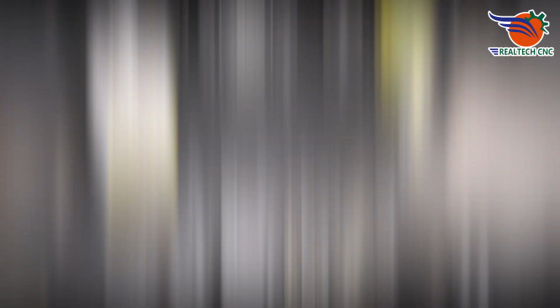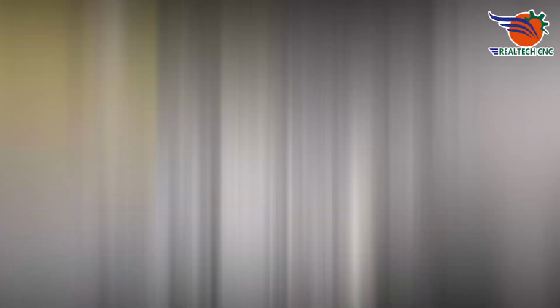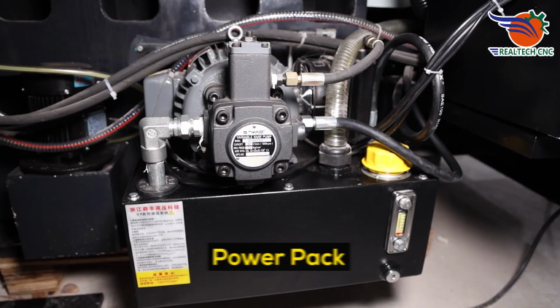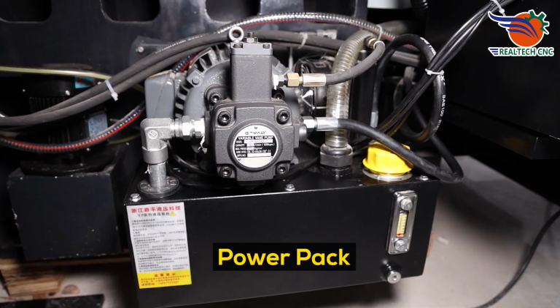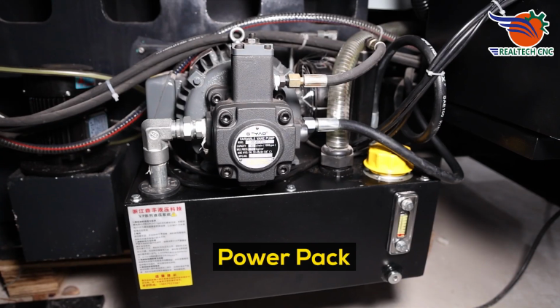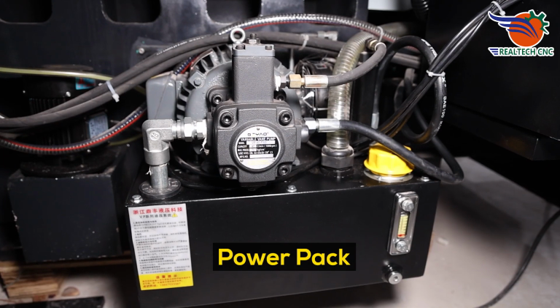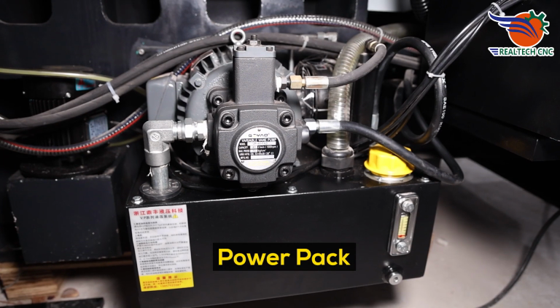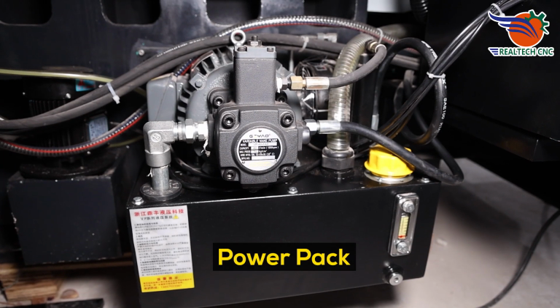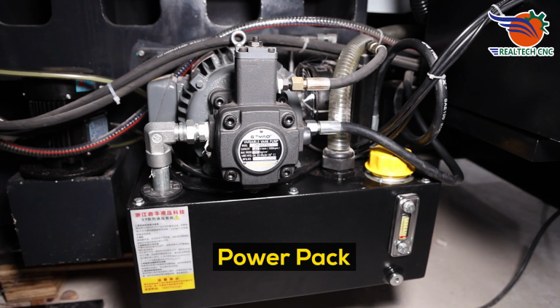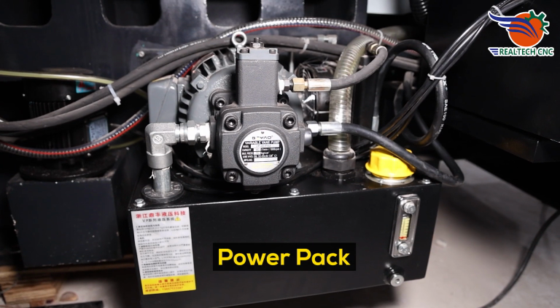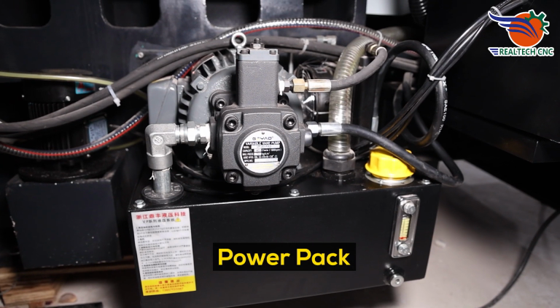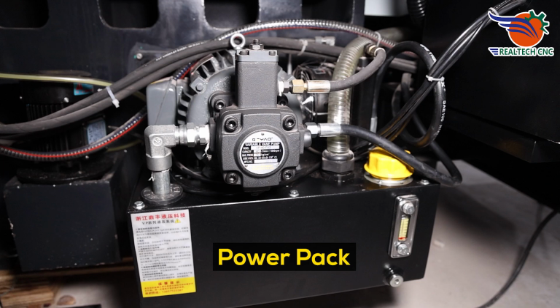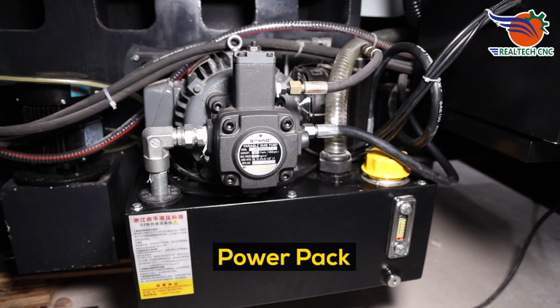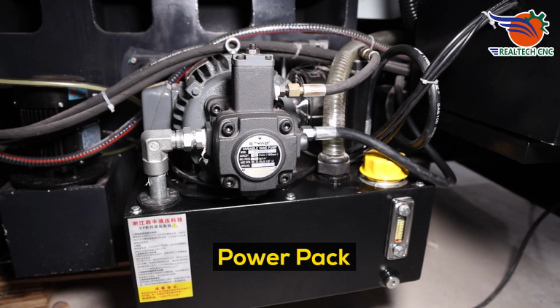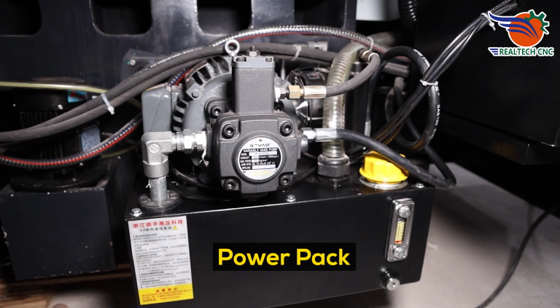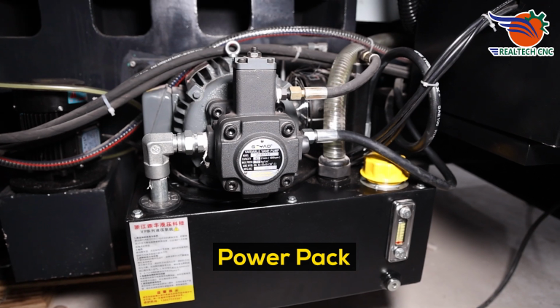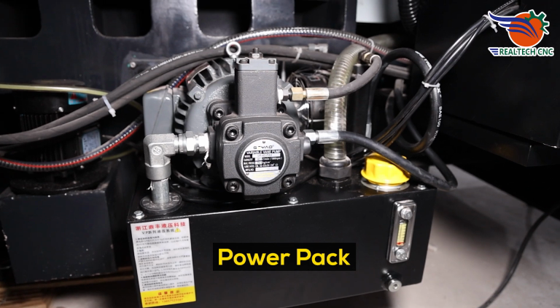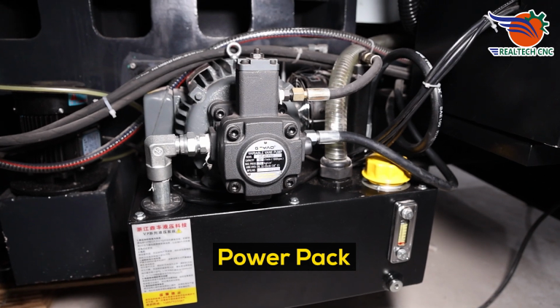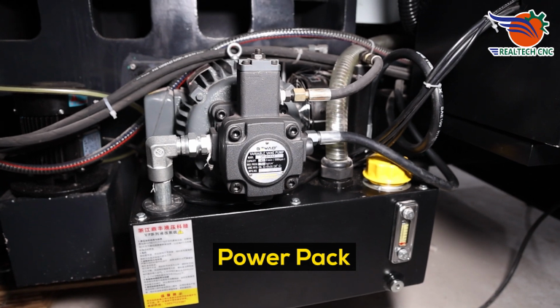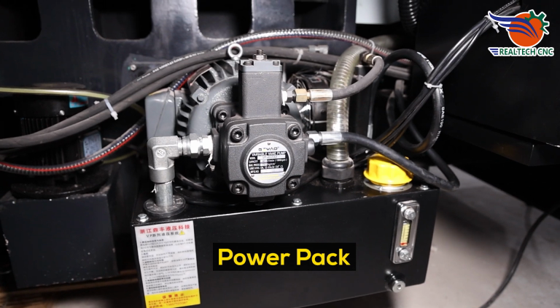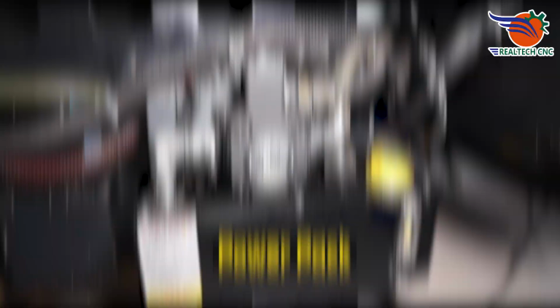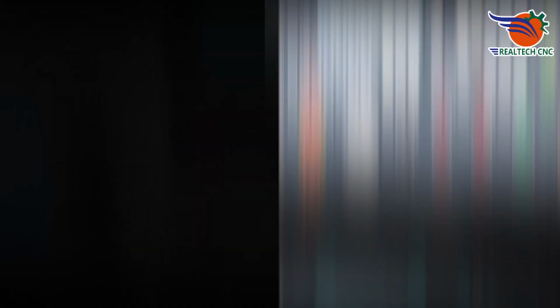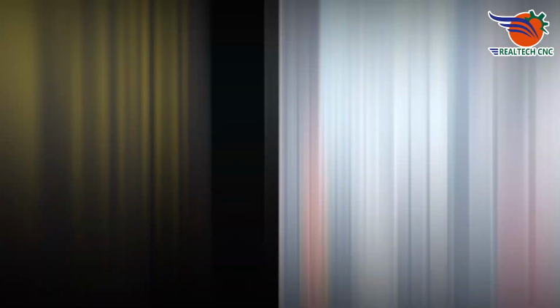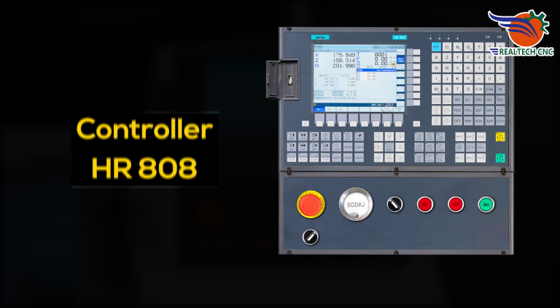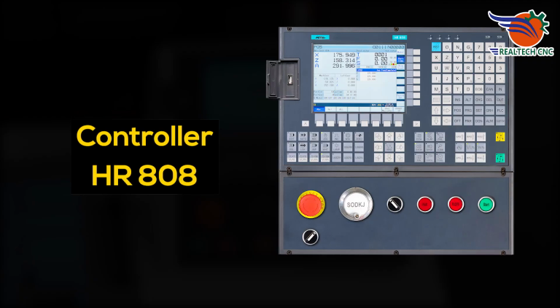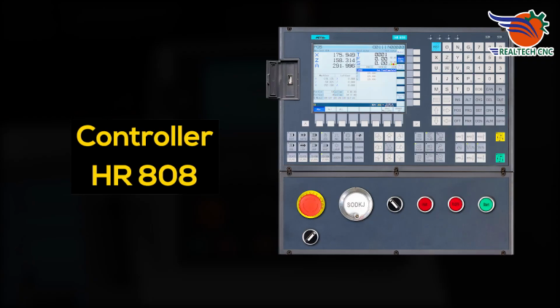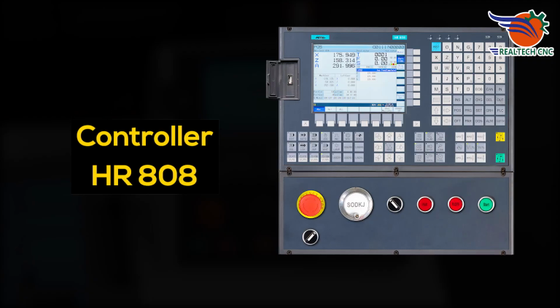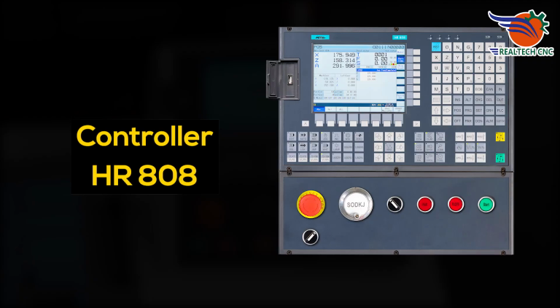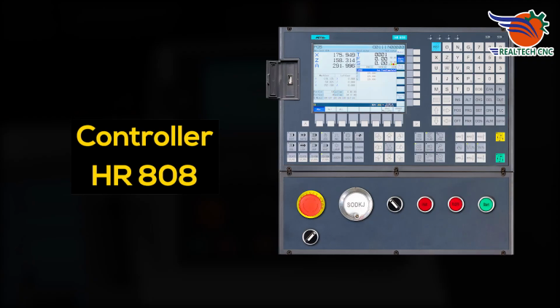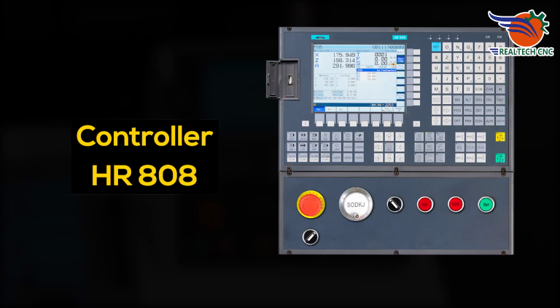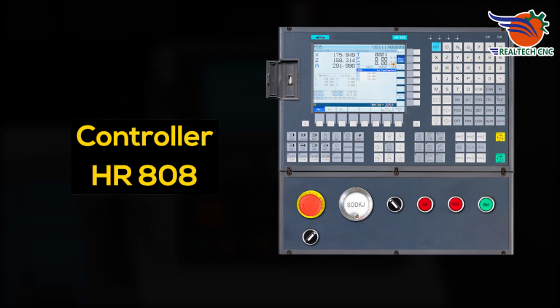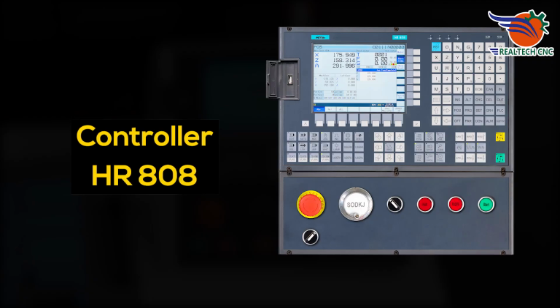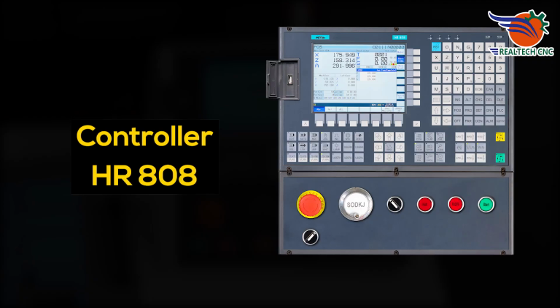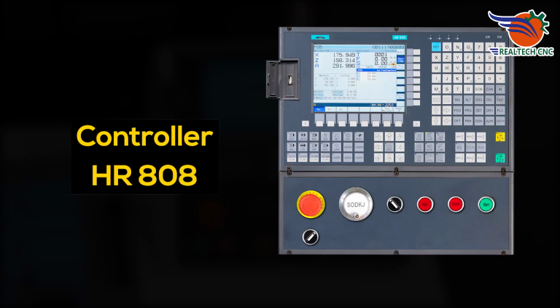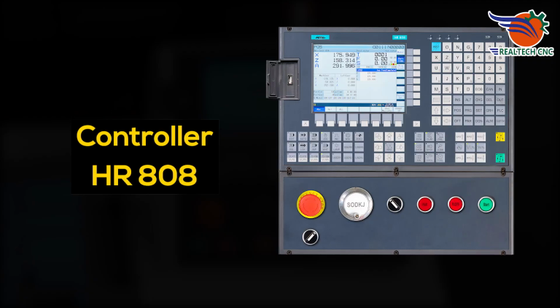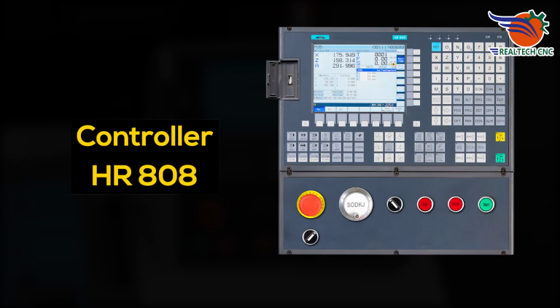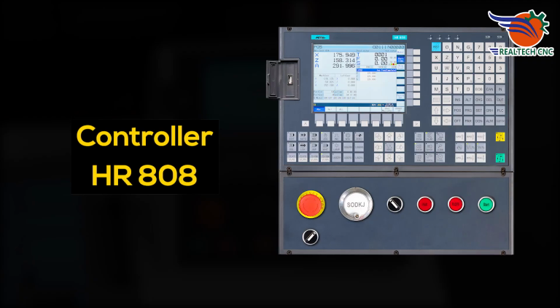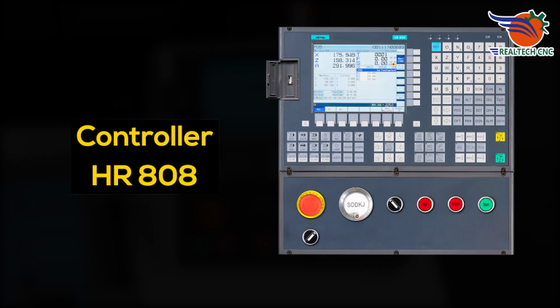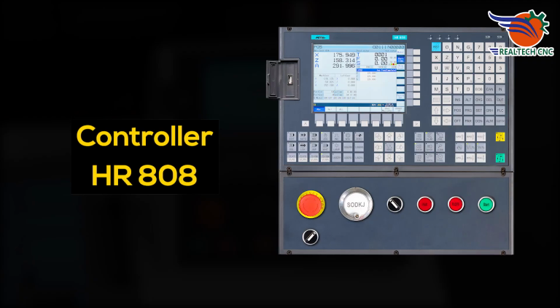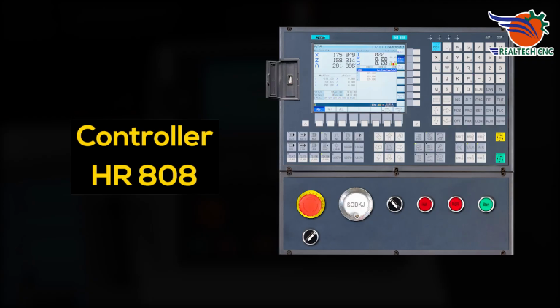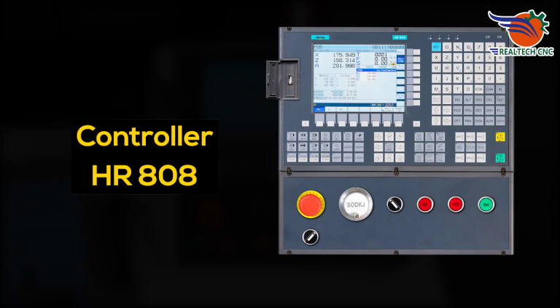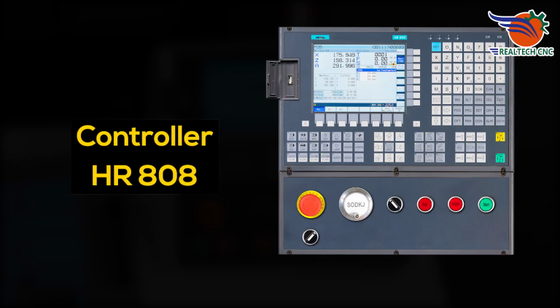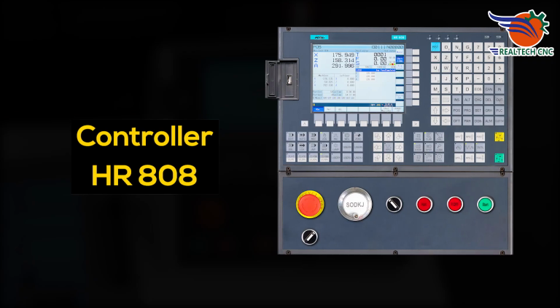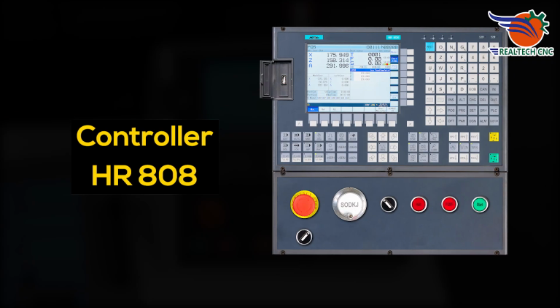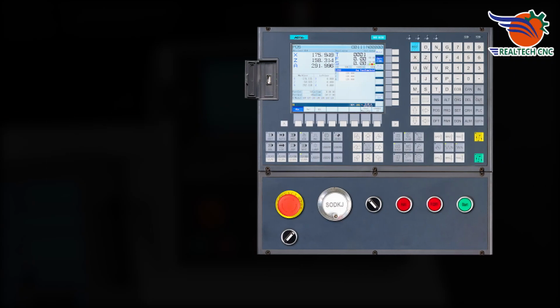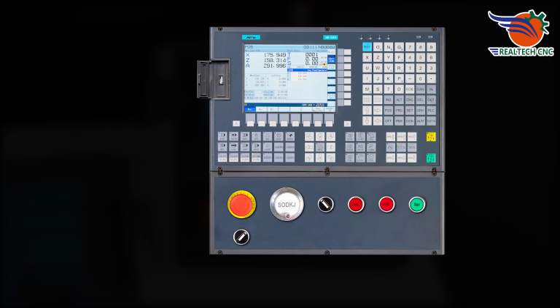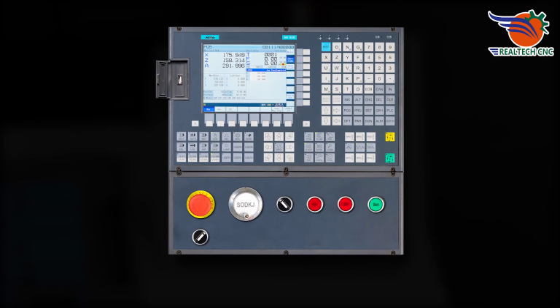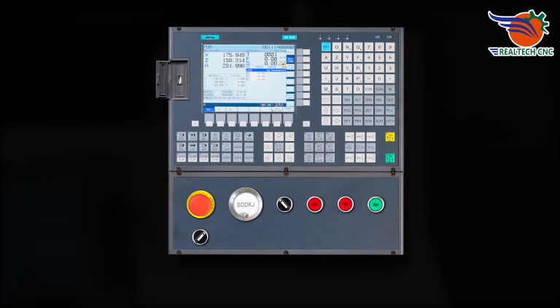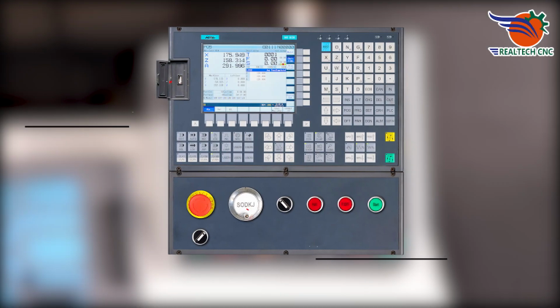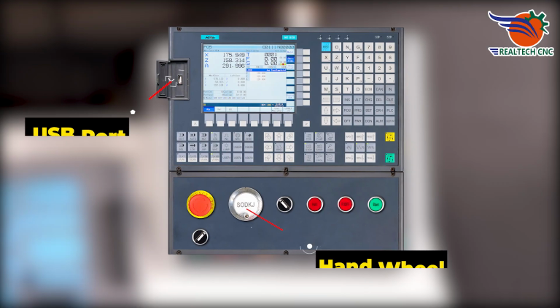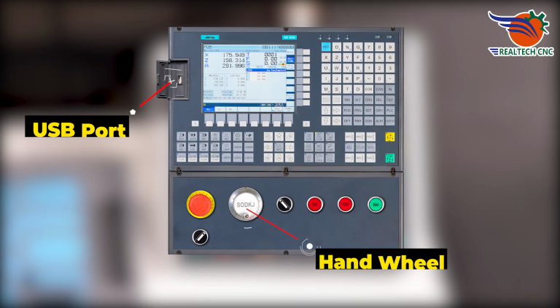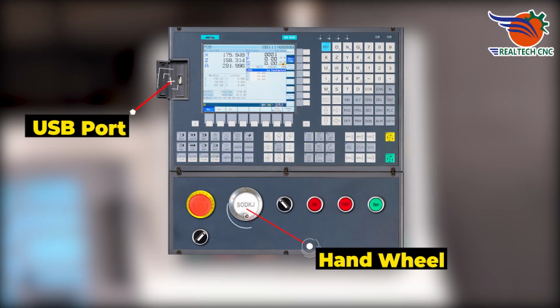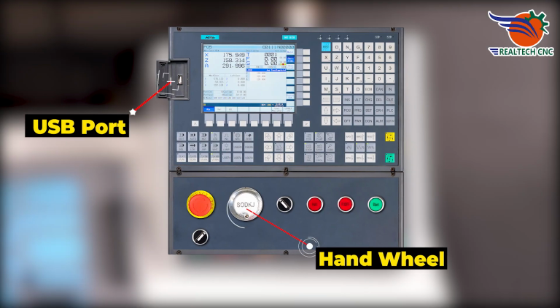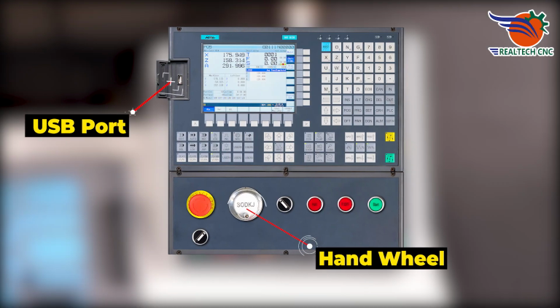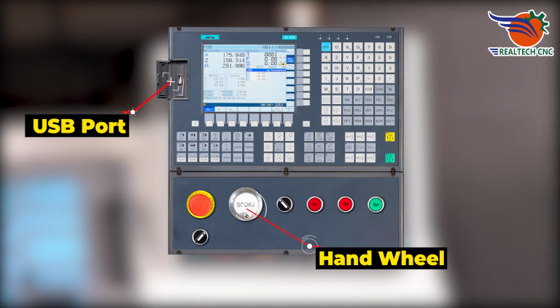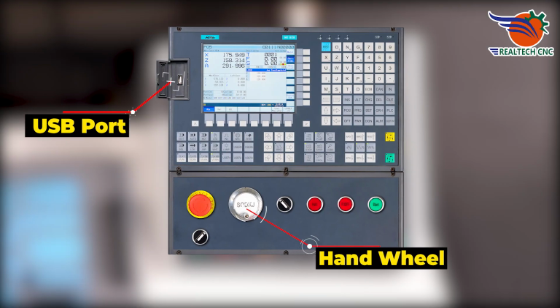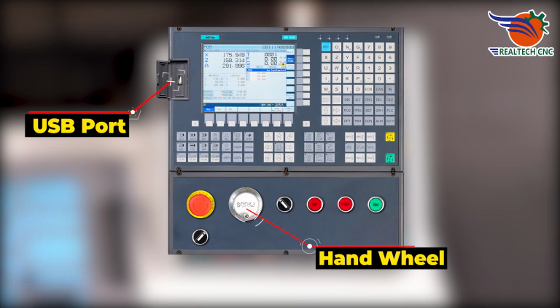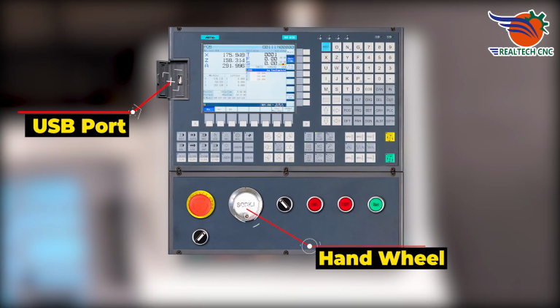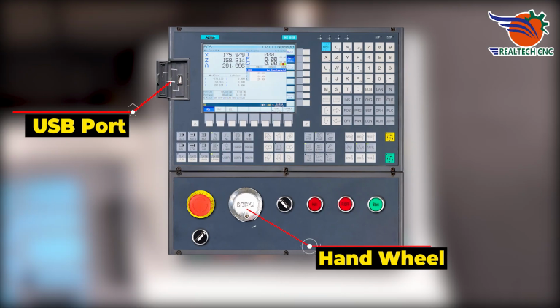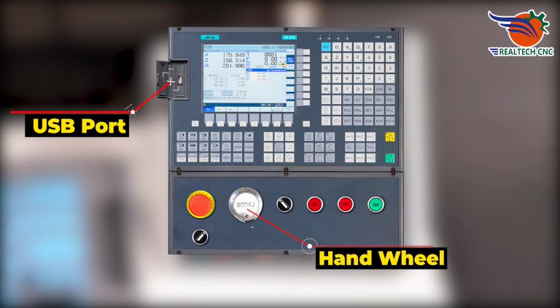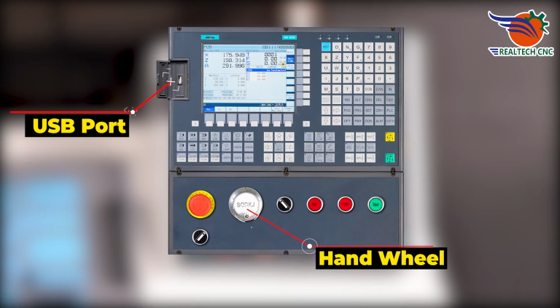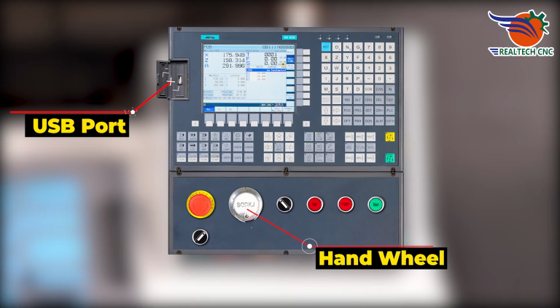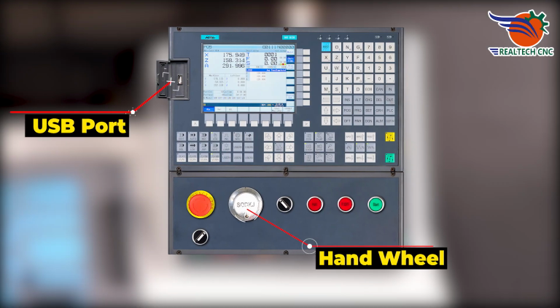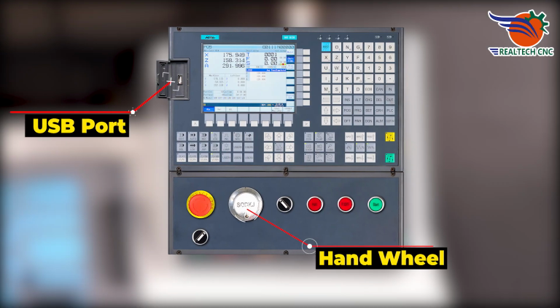Power pack. Controller: HR-808, with handwheel and USB port.